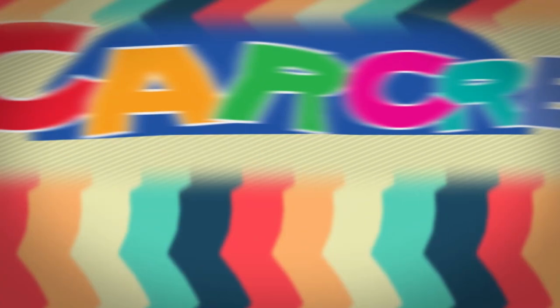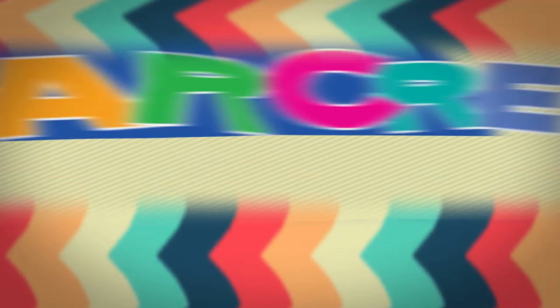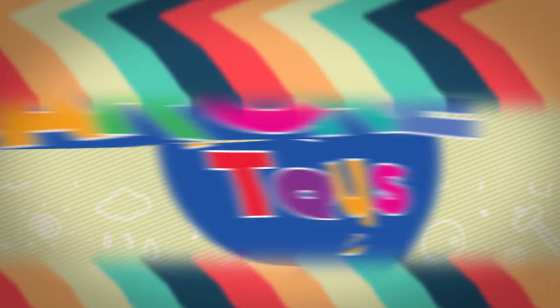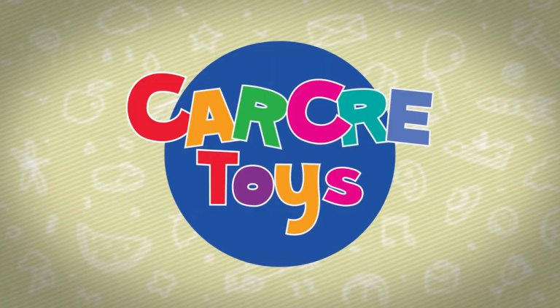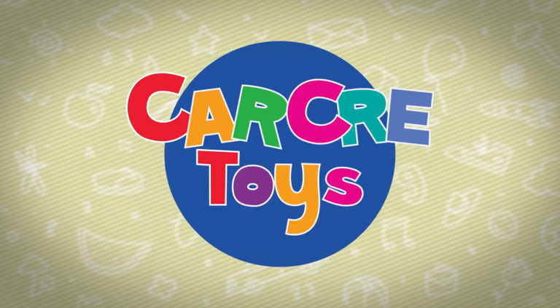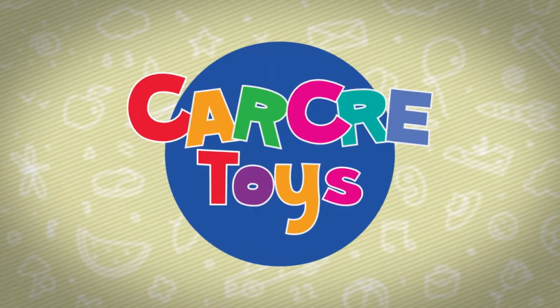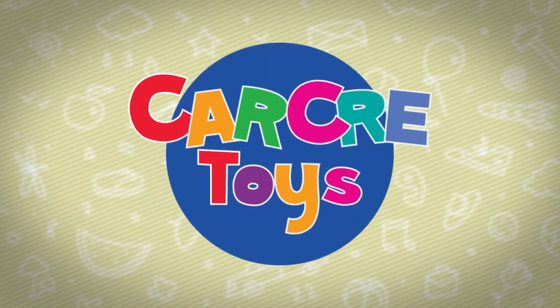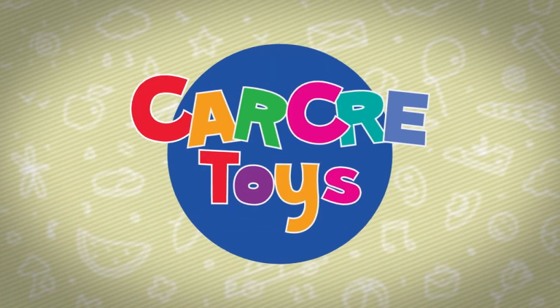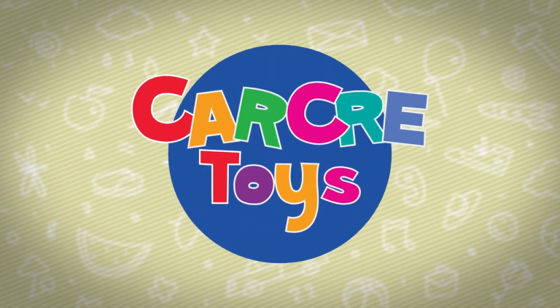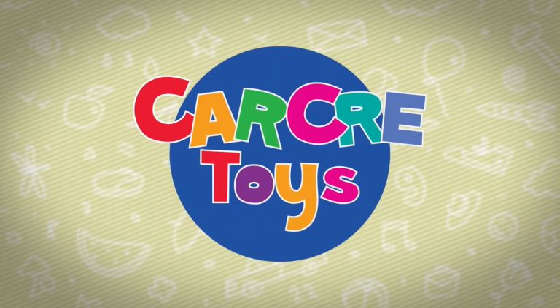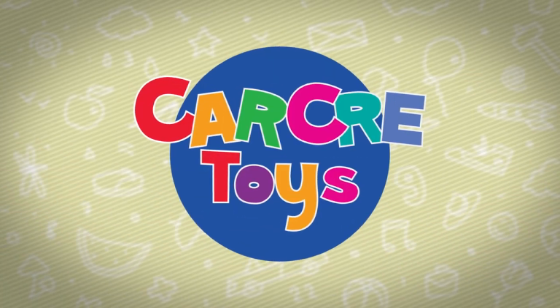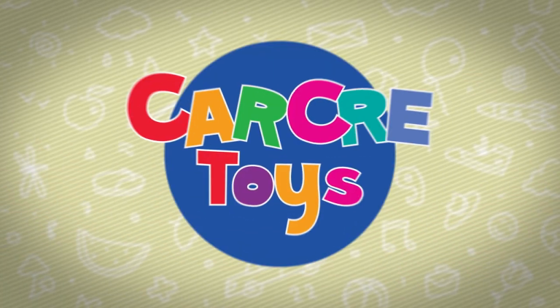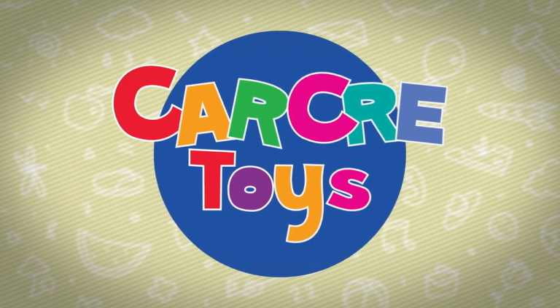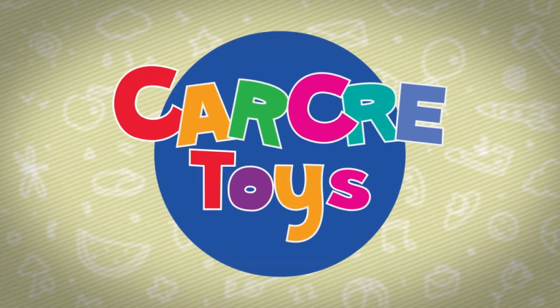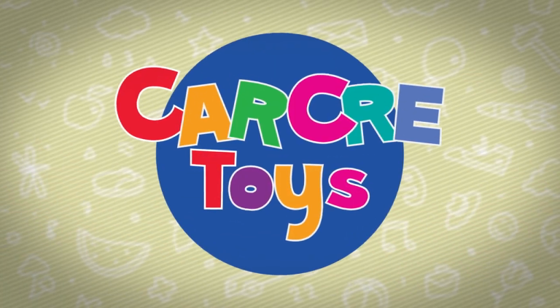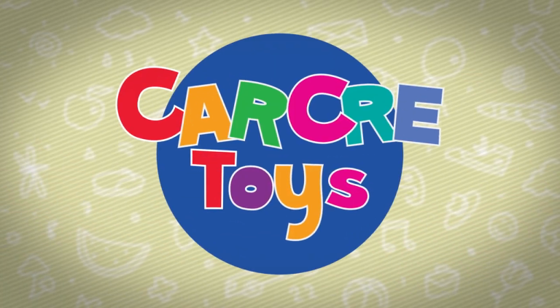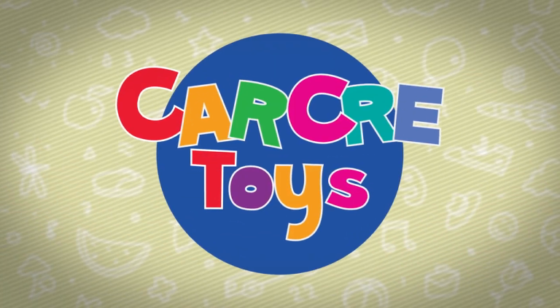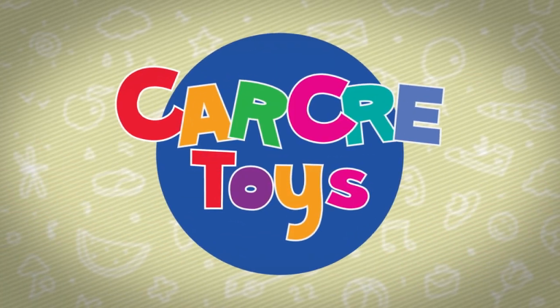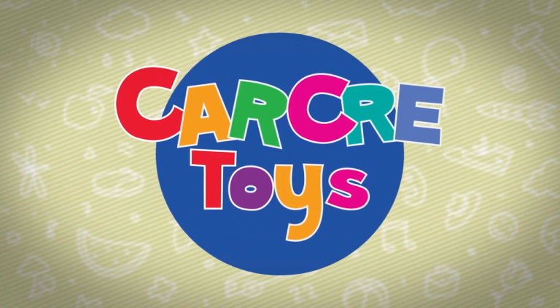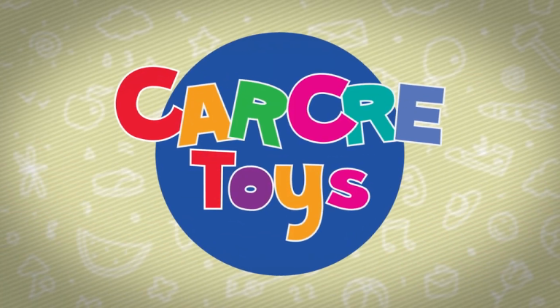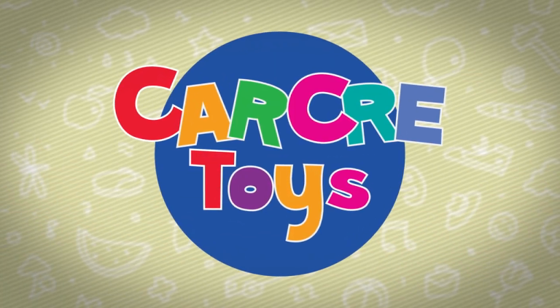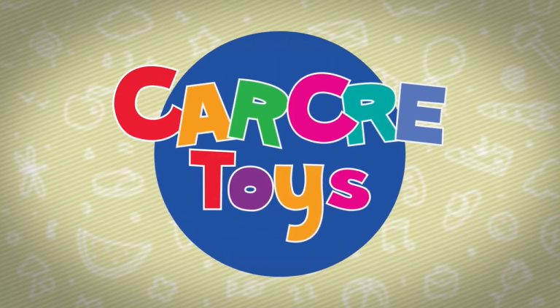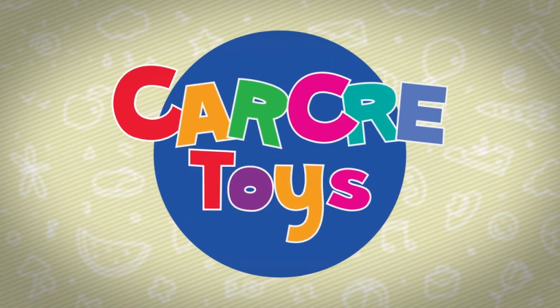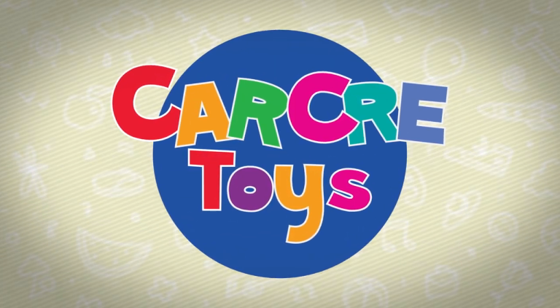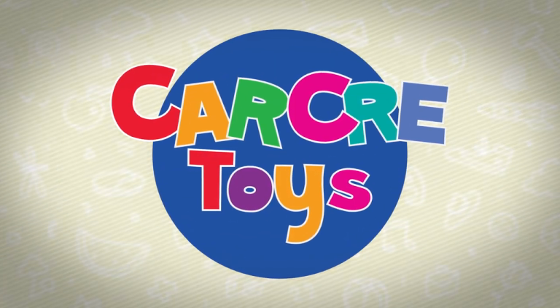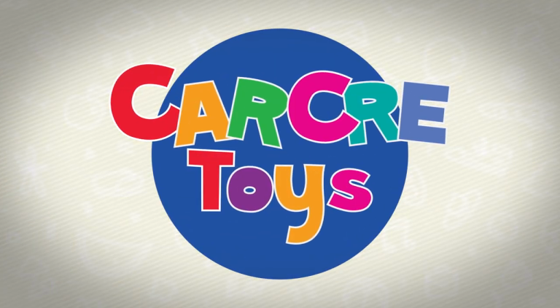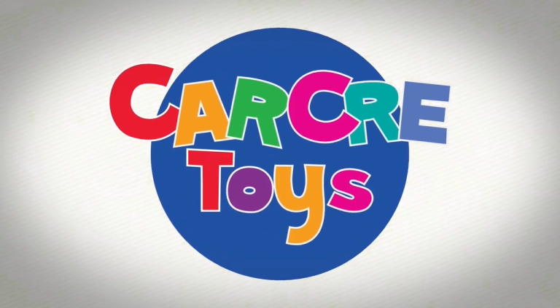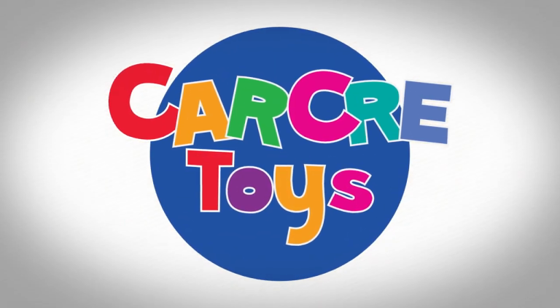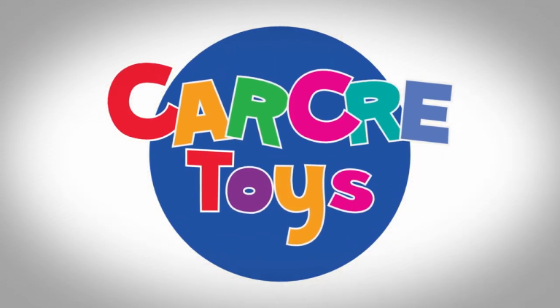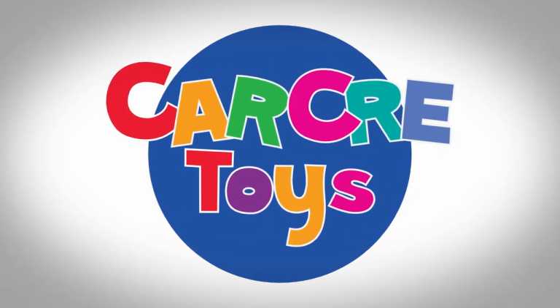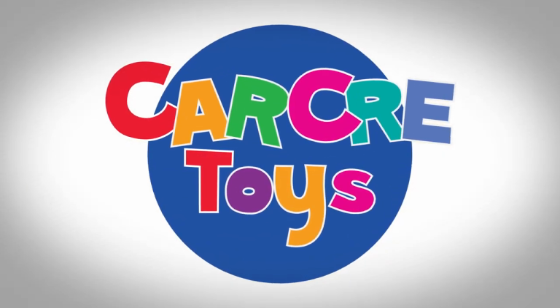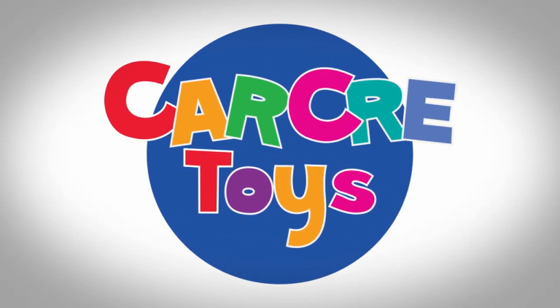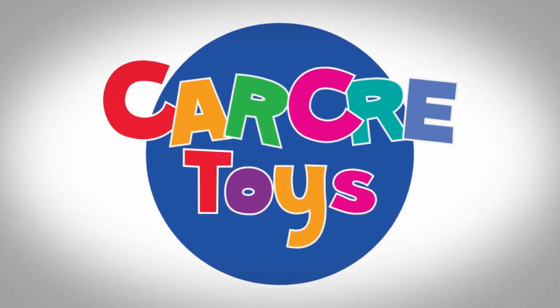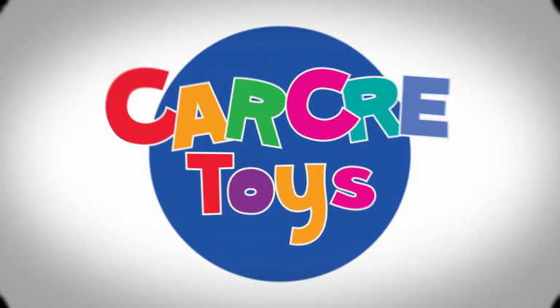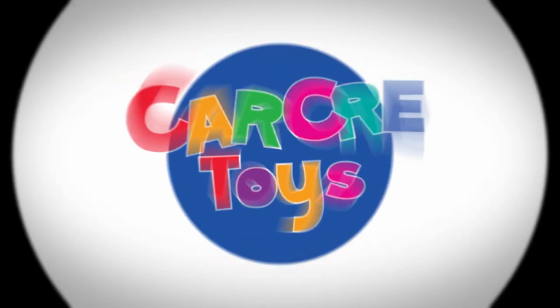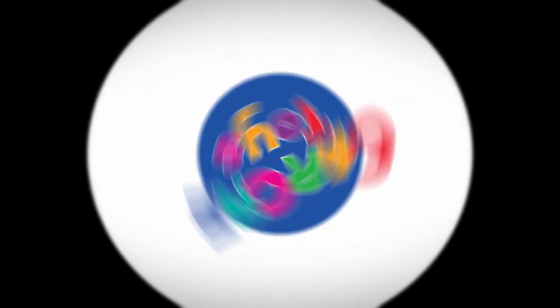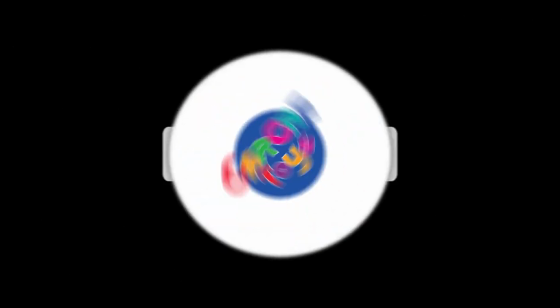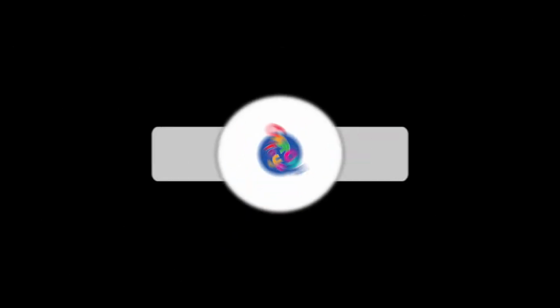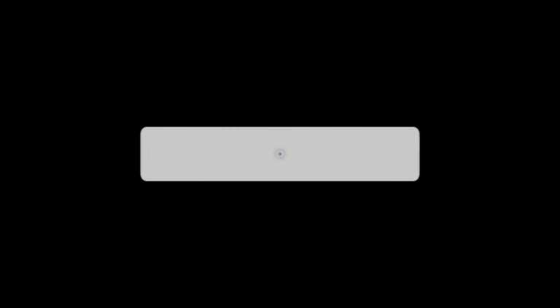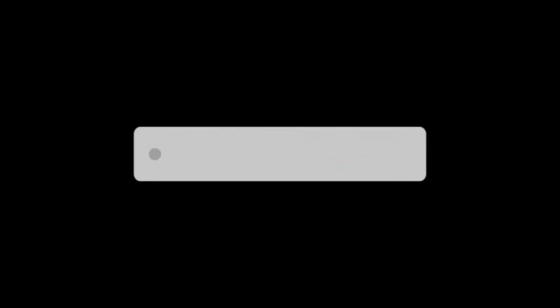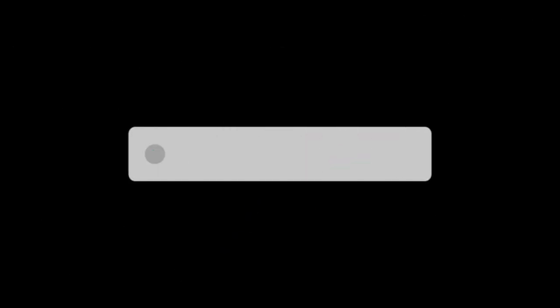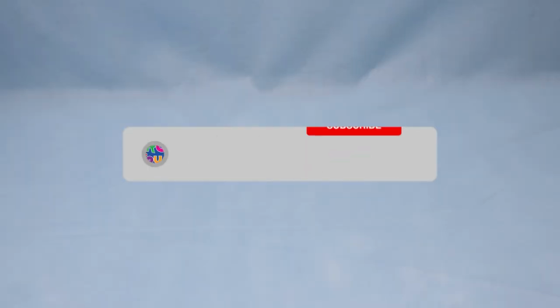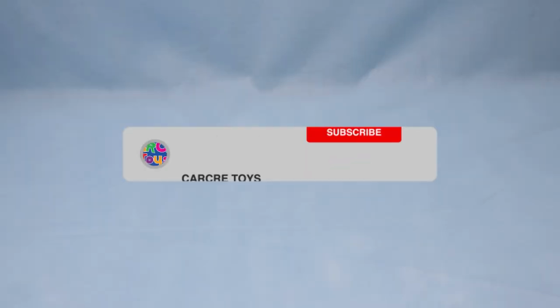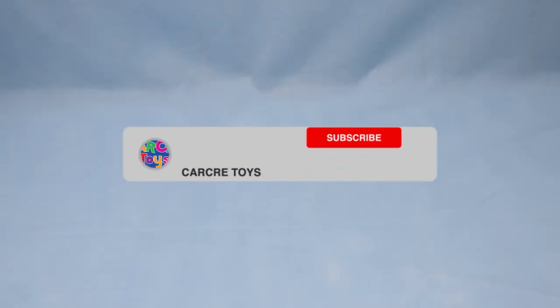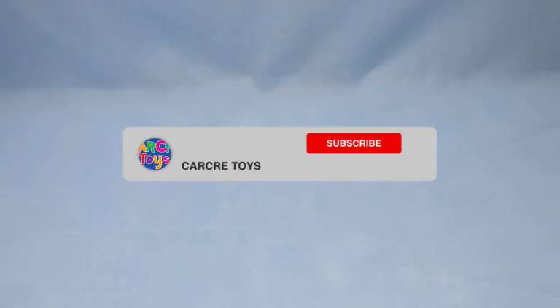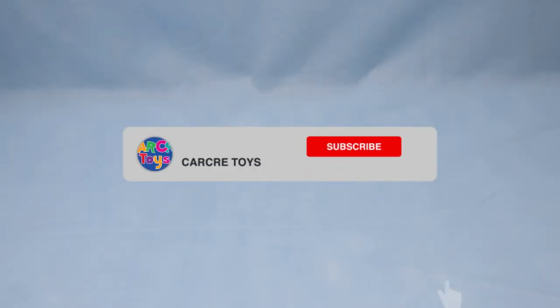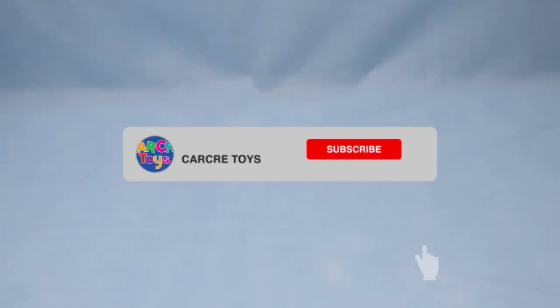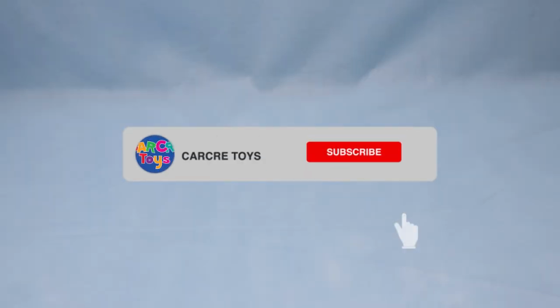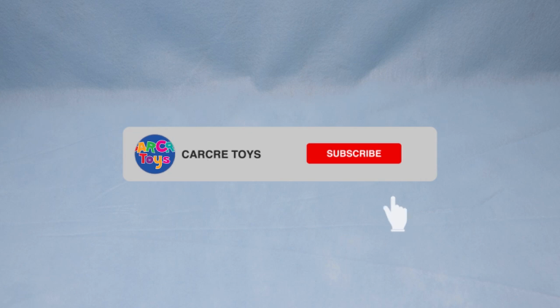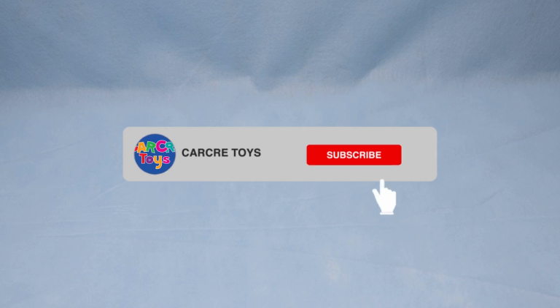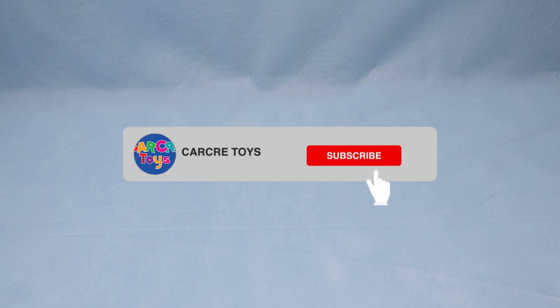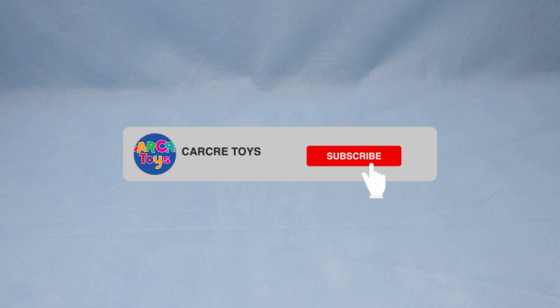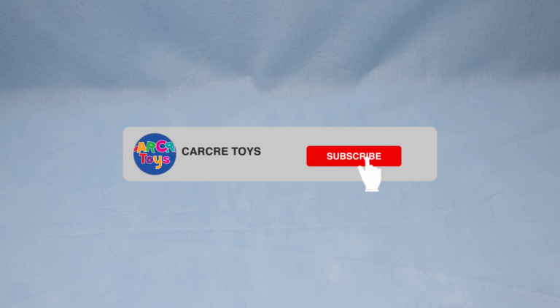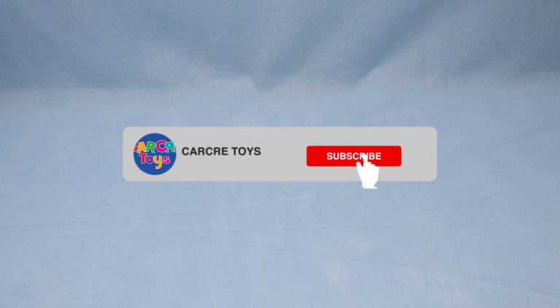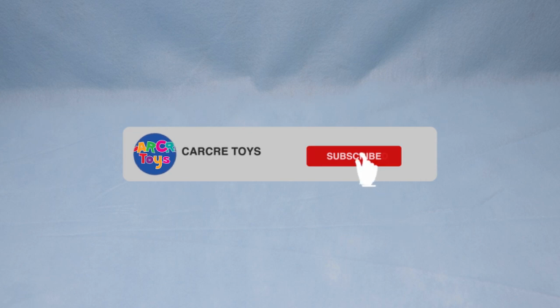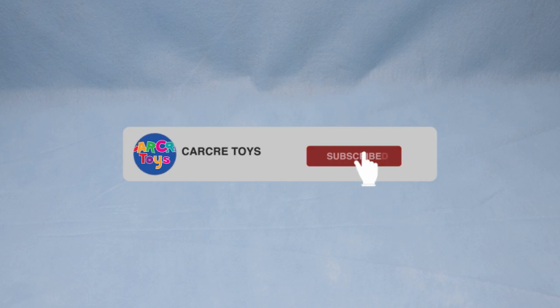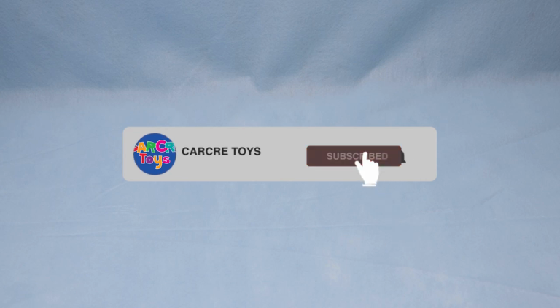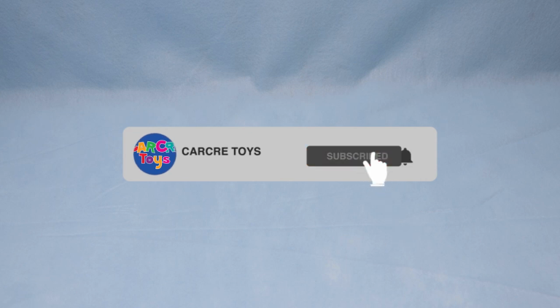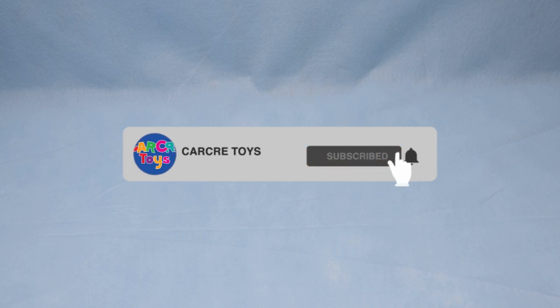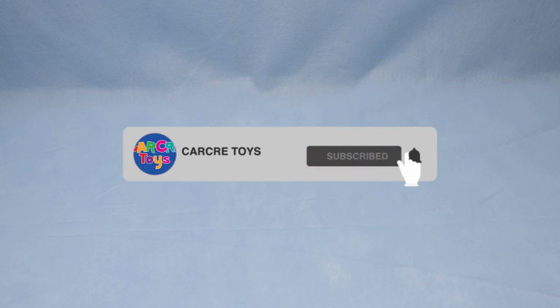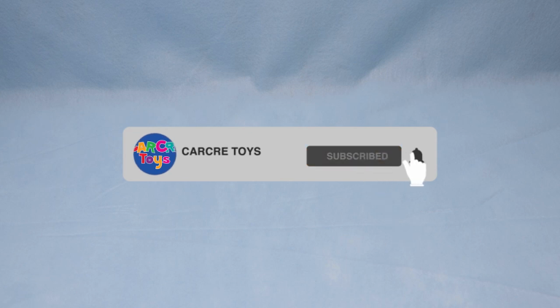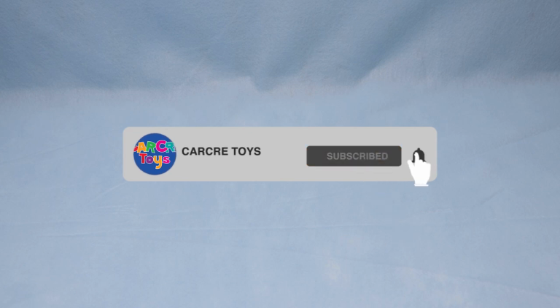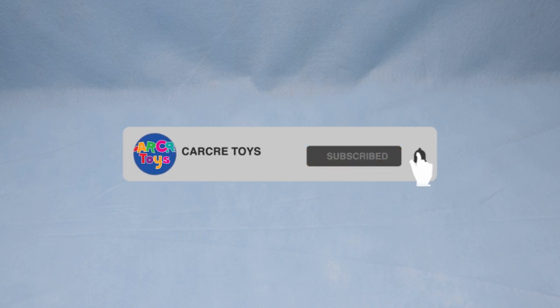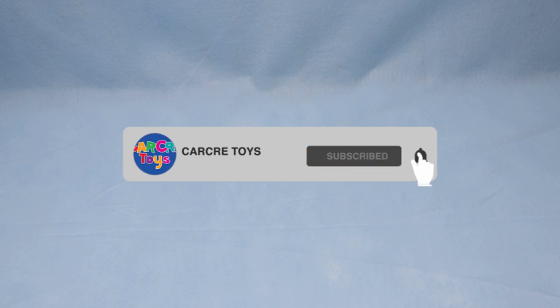Car Crete Toys! Let's play! Hey everyone, welcome back to Car Crete Toys.